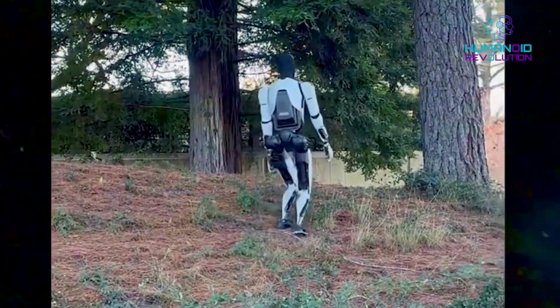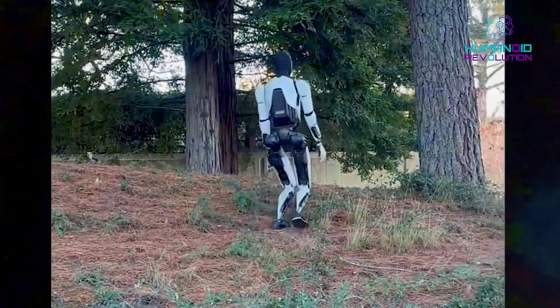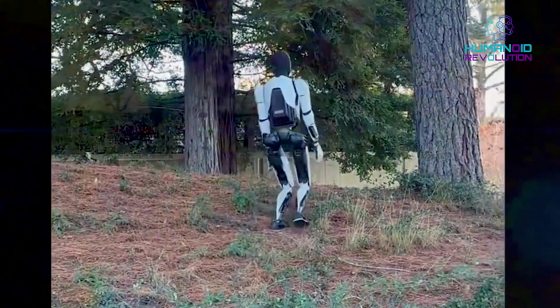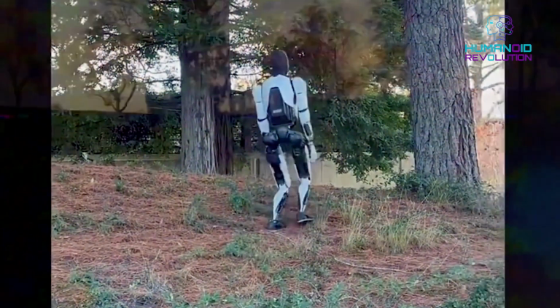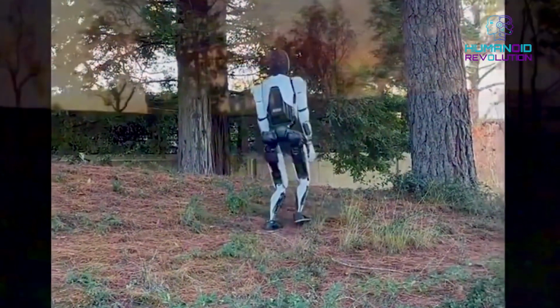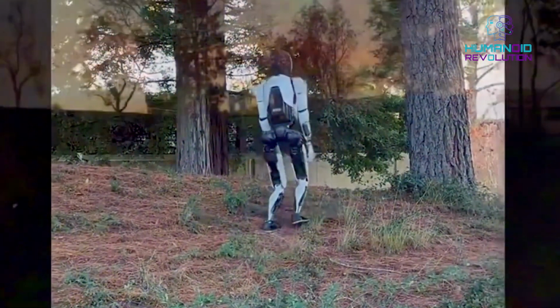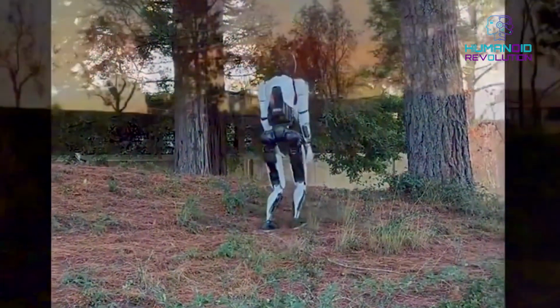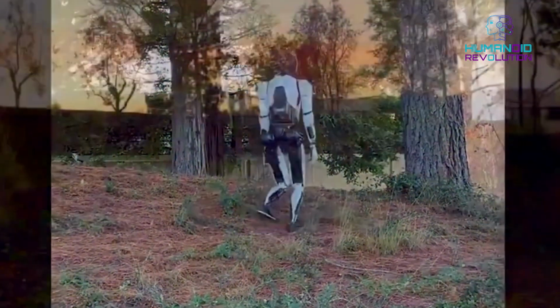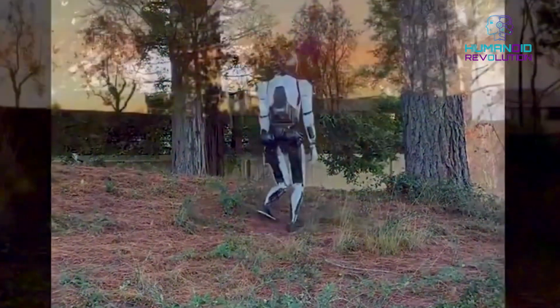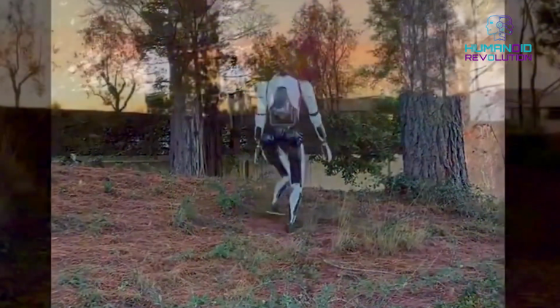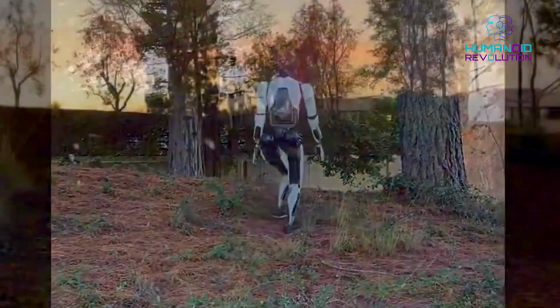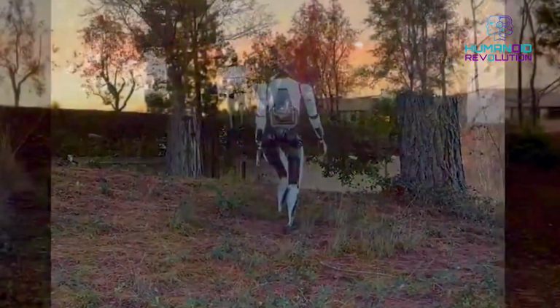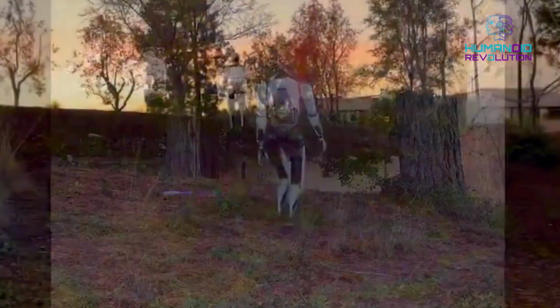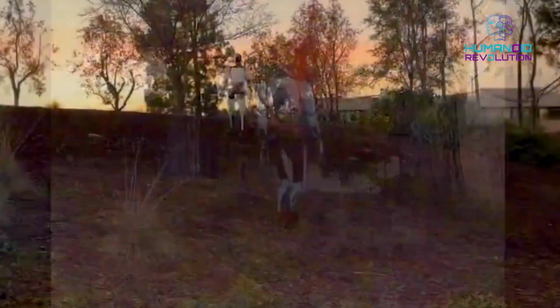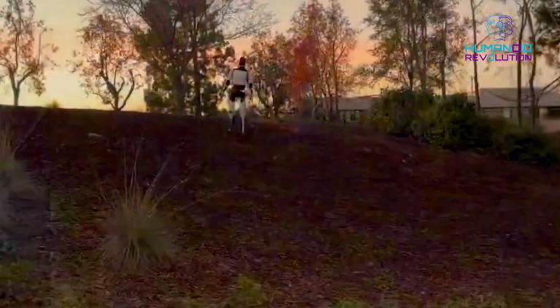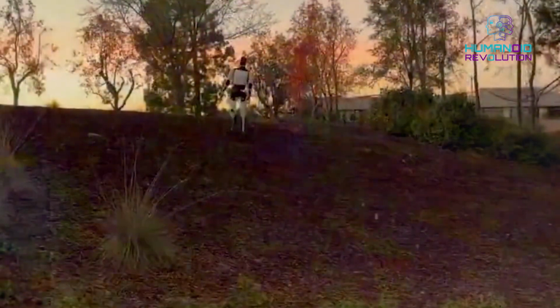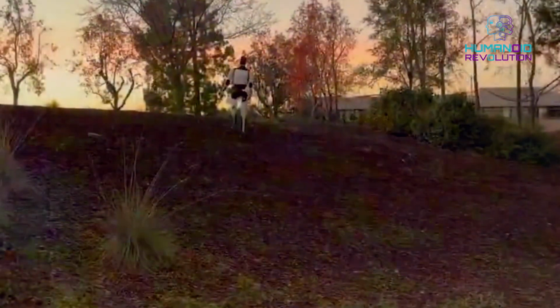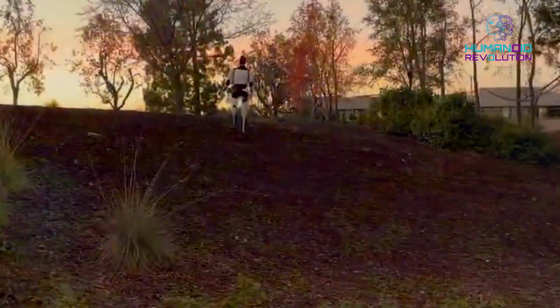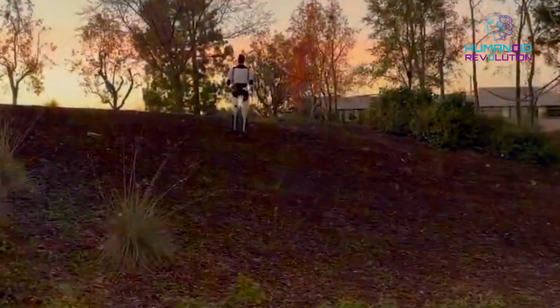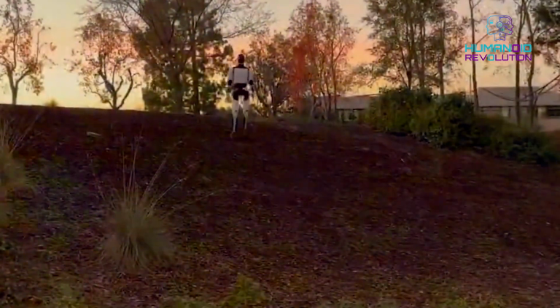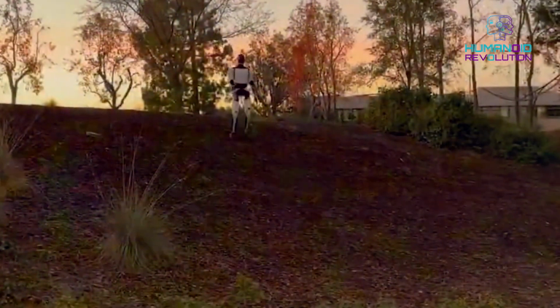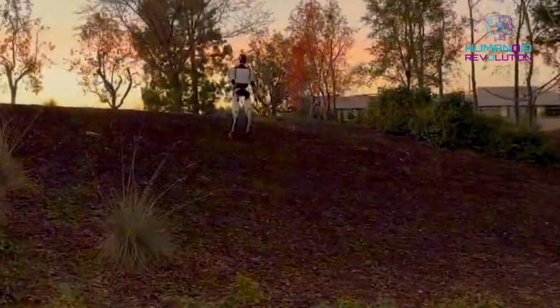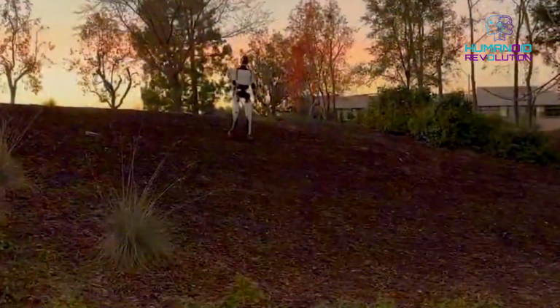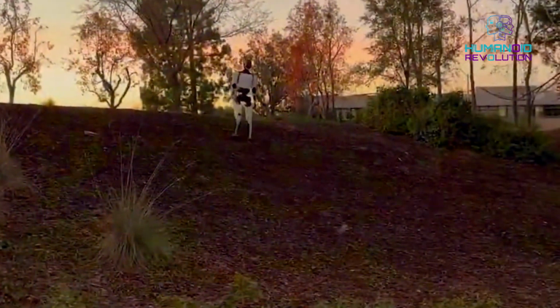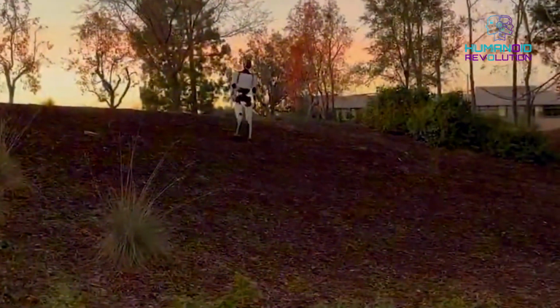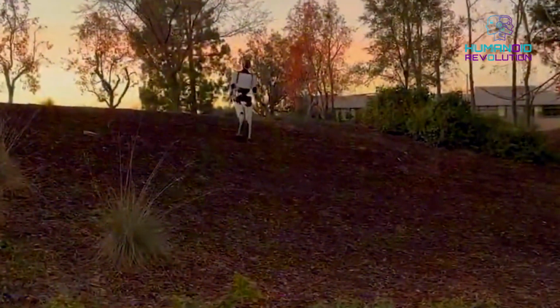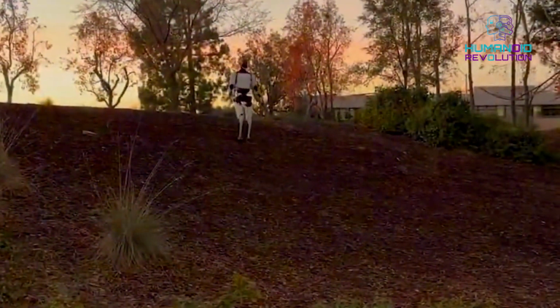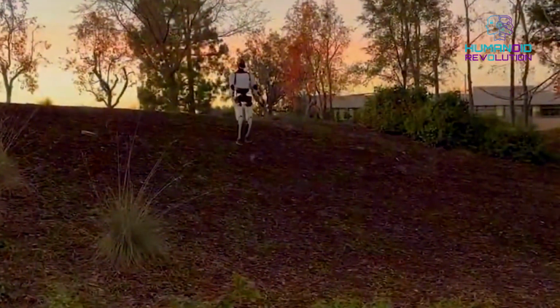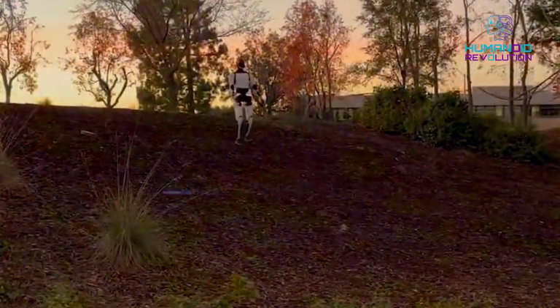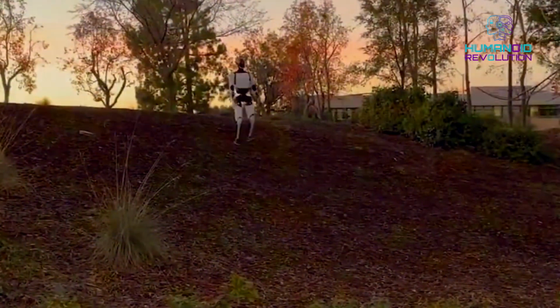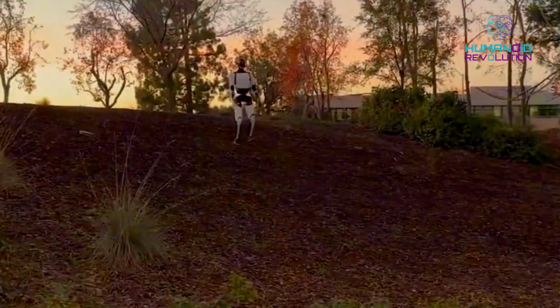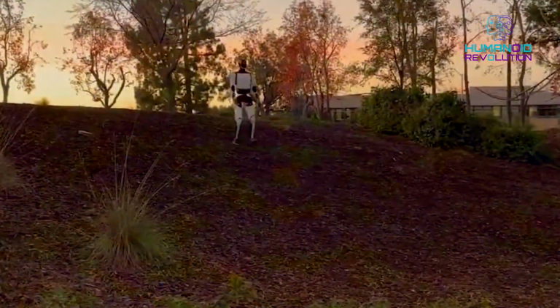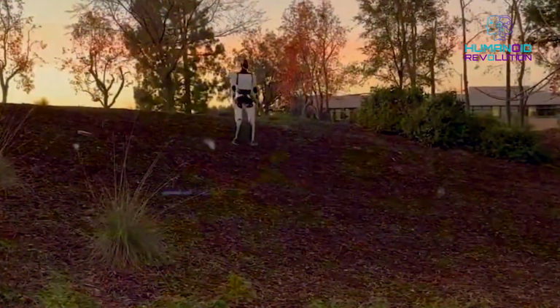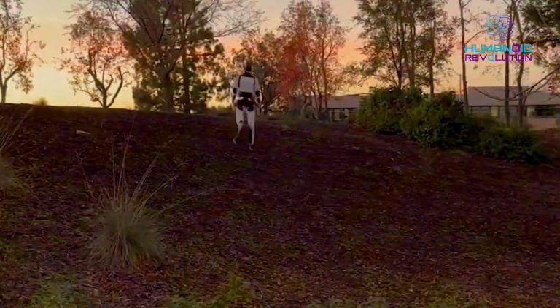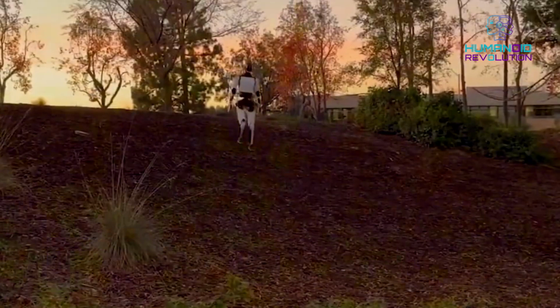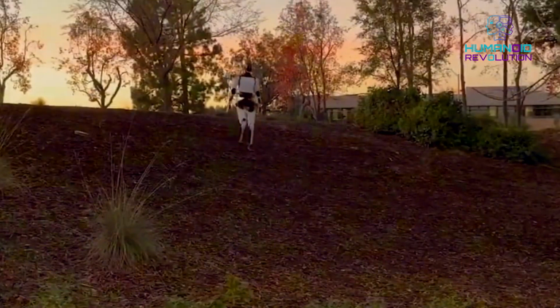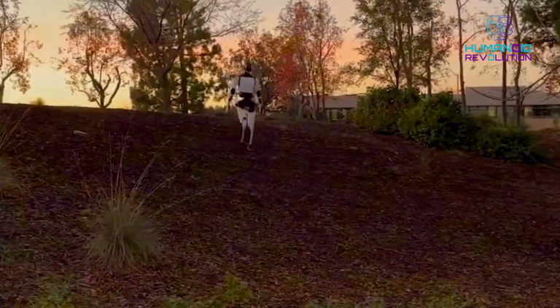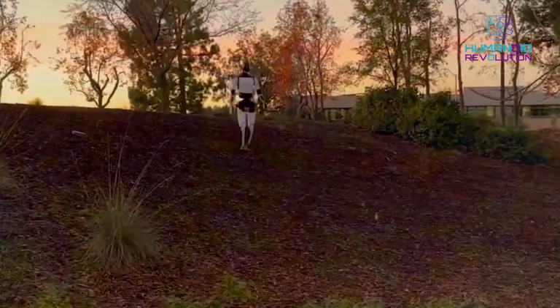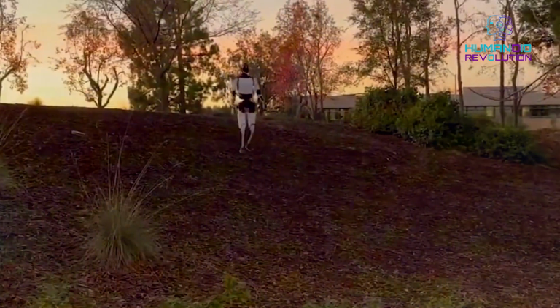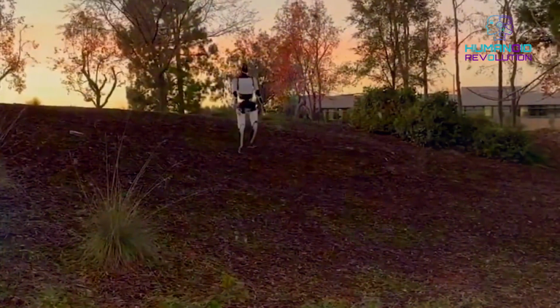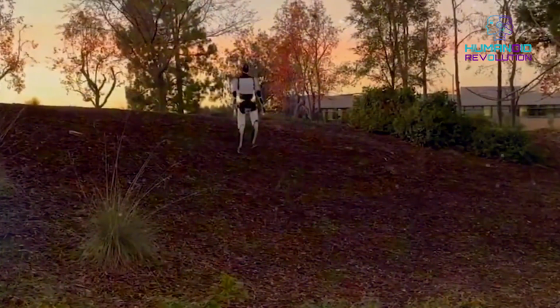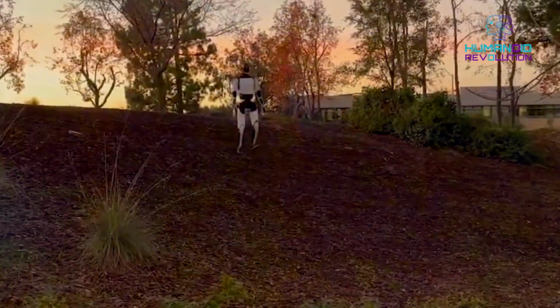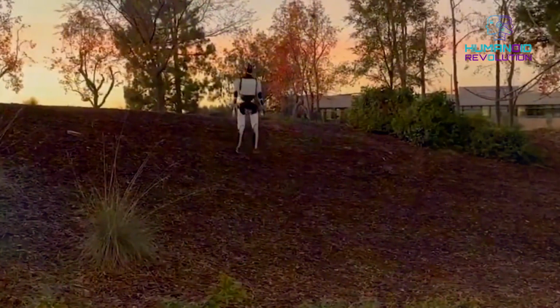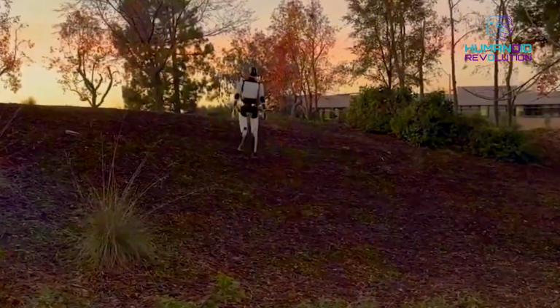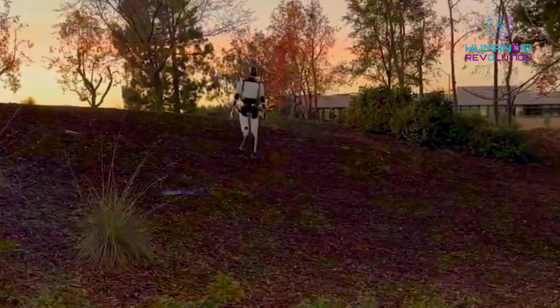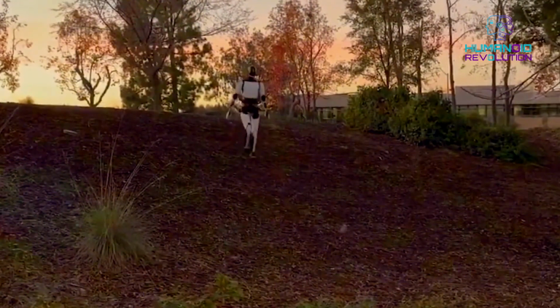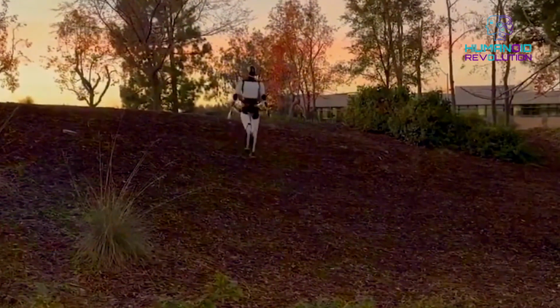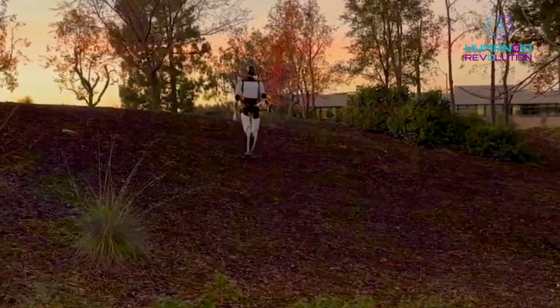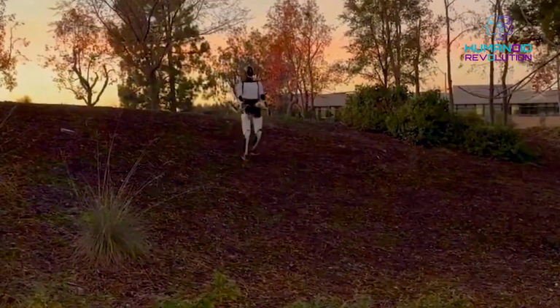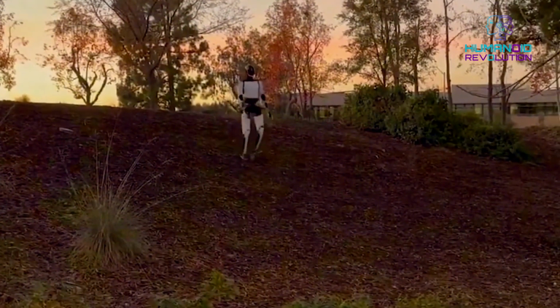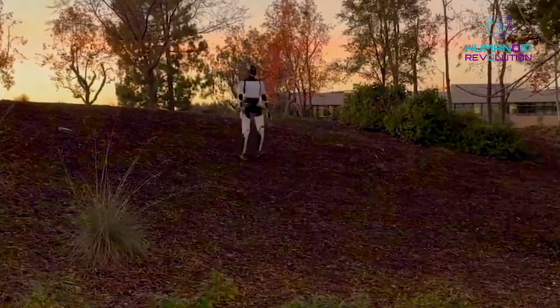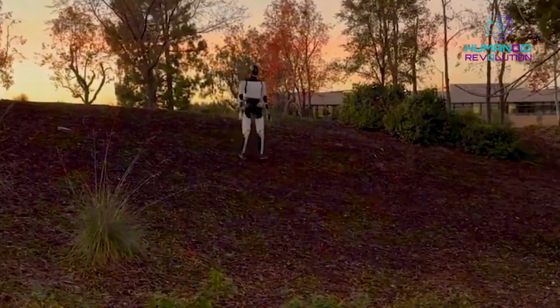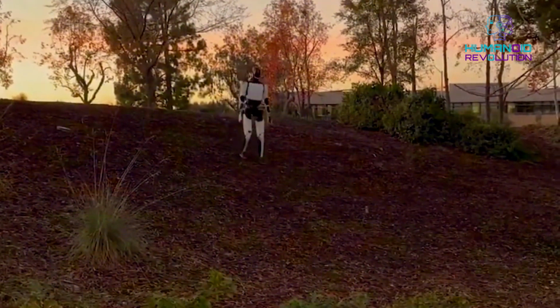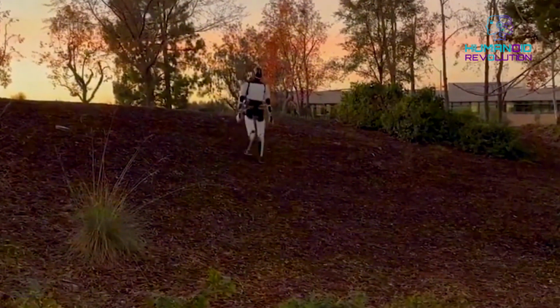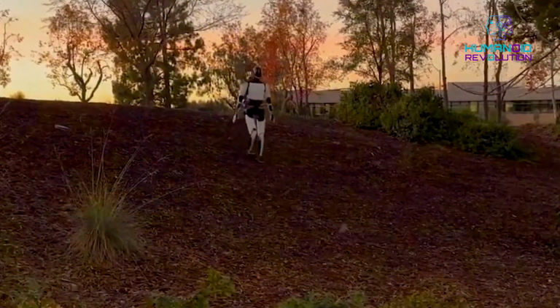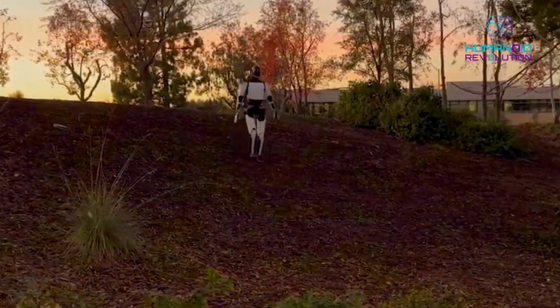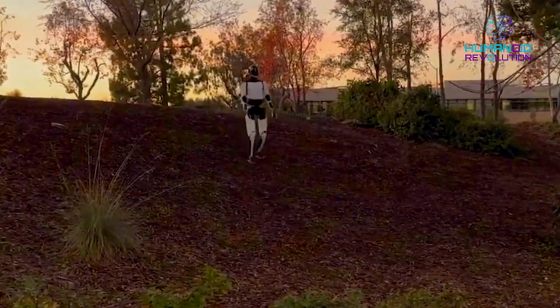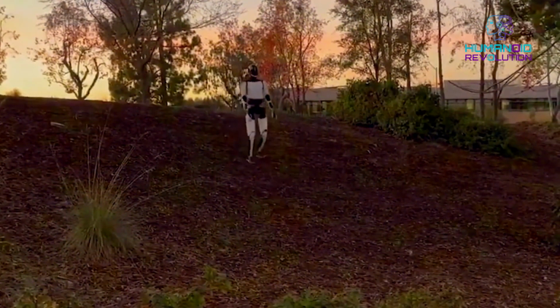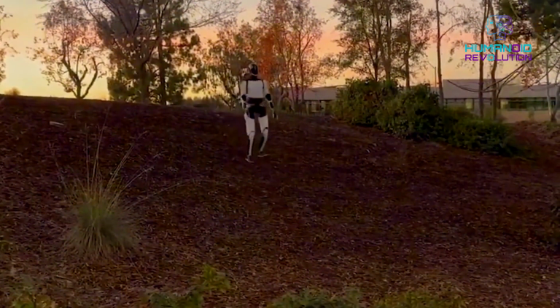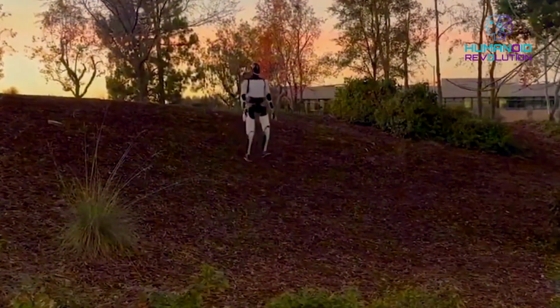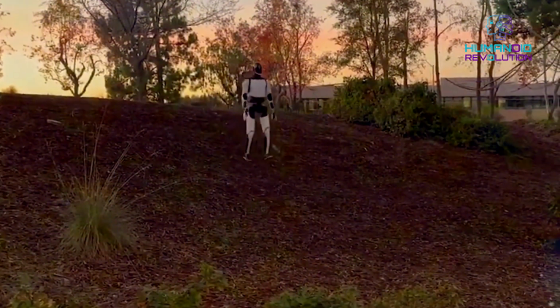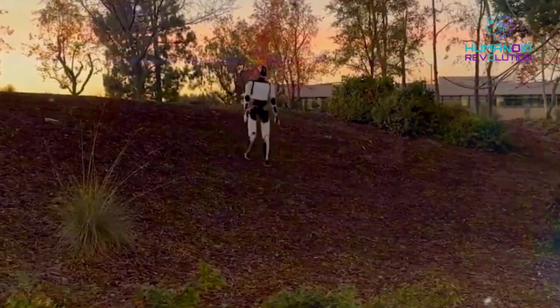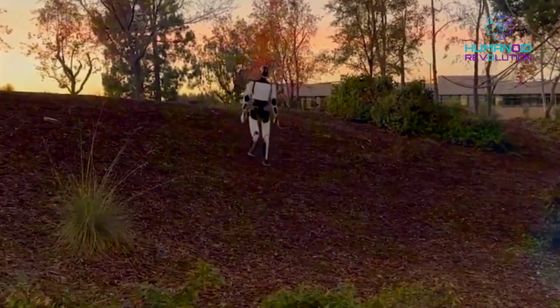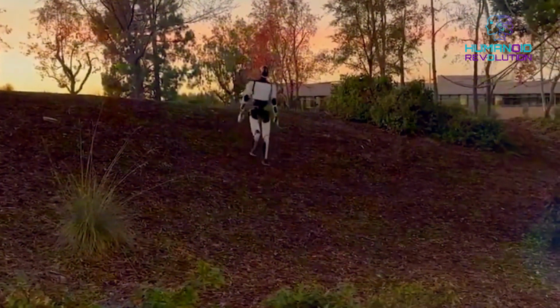And here's the best part. According to Tesla engineers, Optimus isn't even using cameras in the video. It was blind.